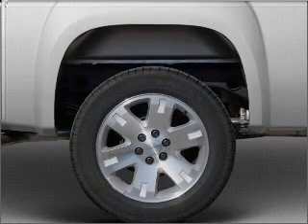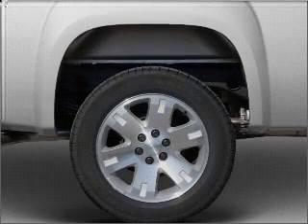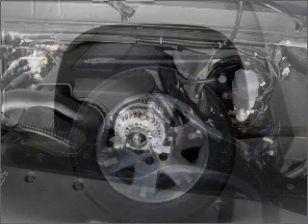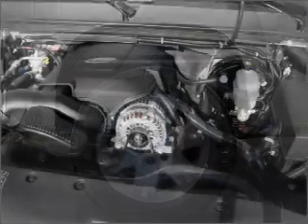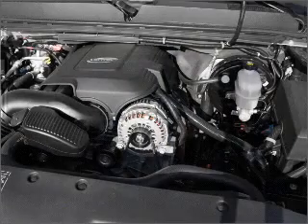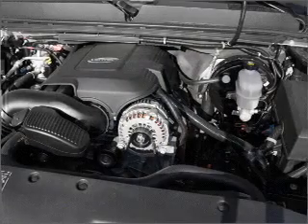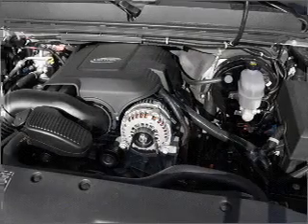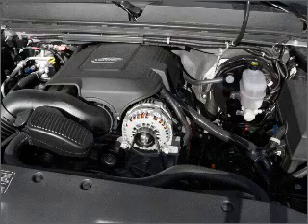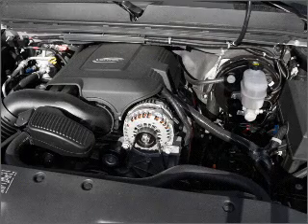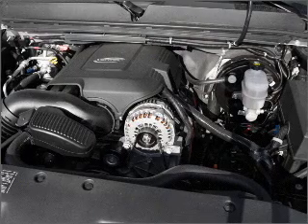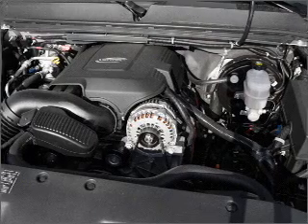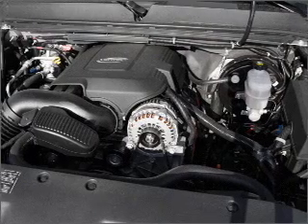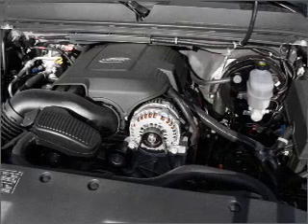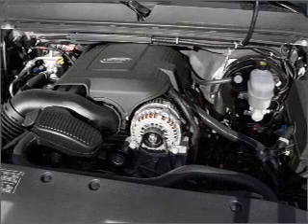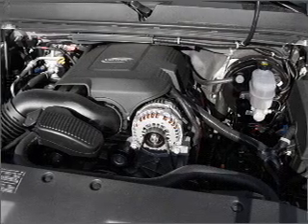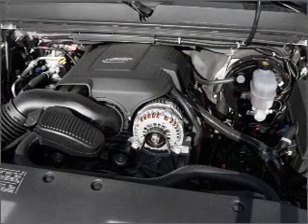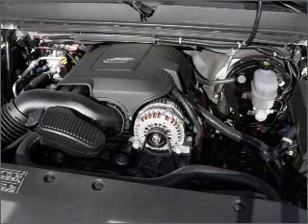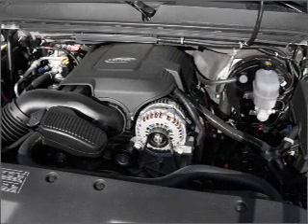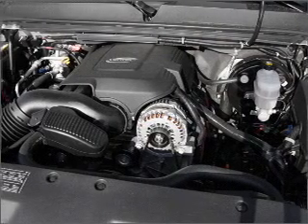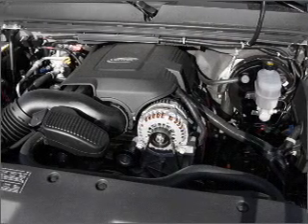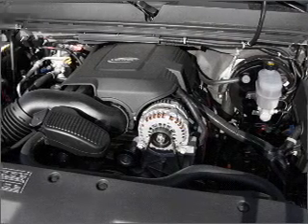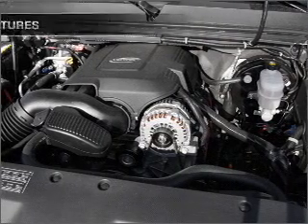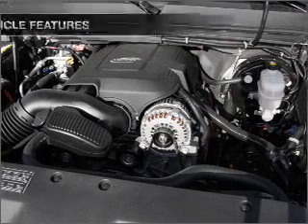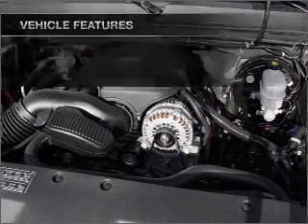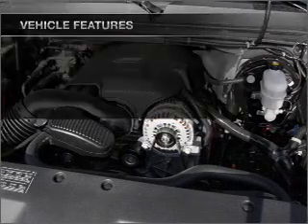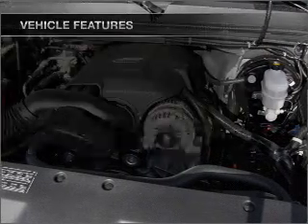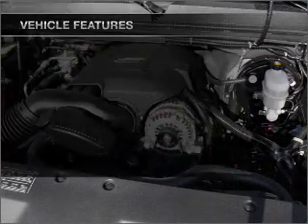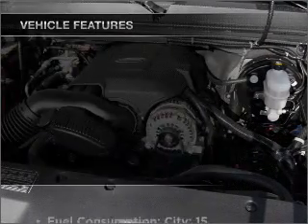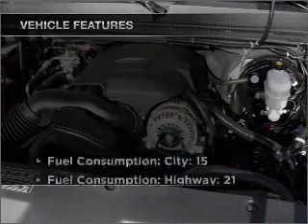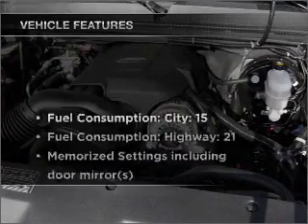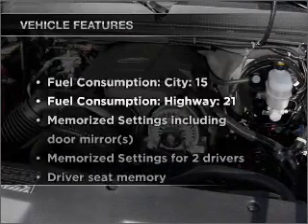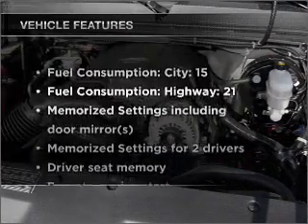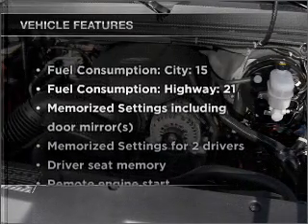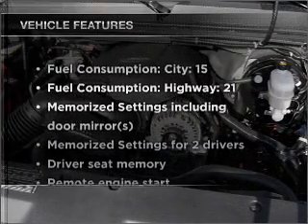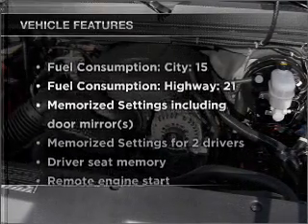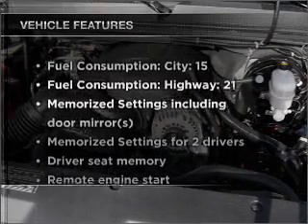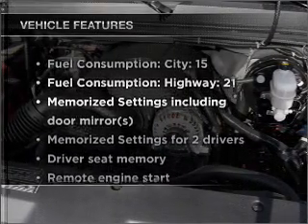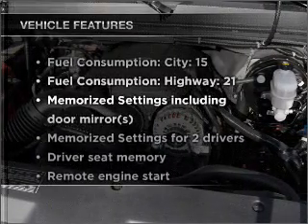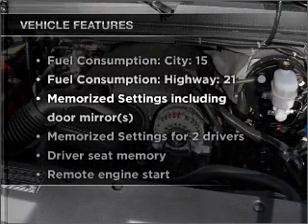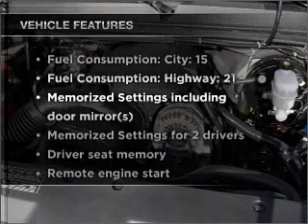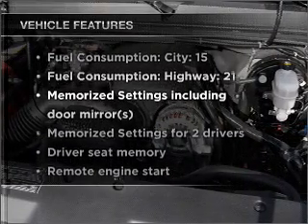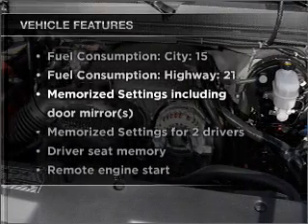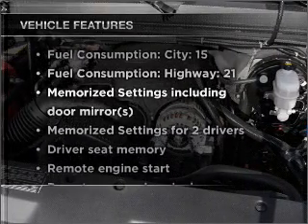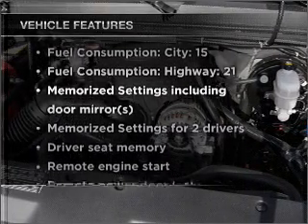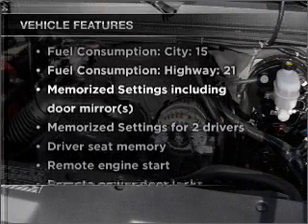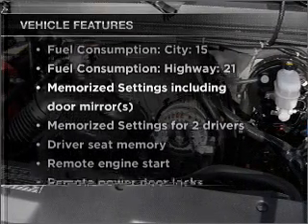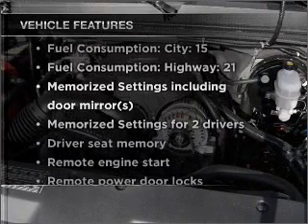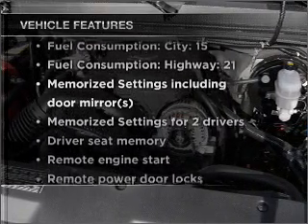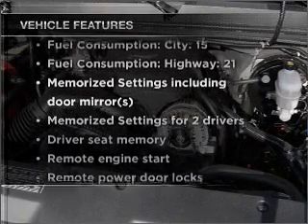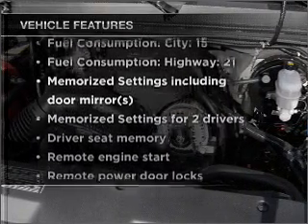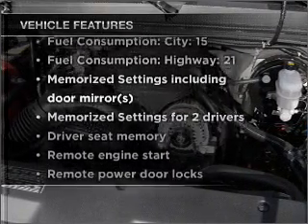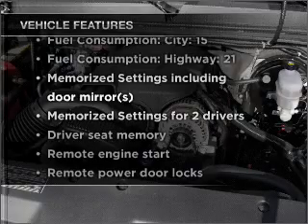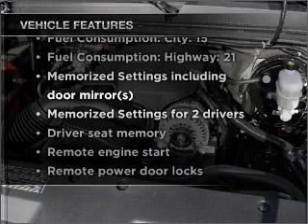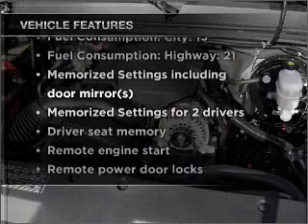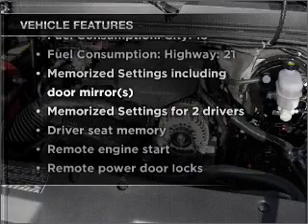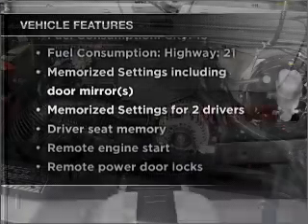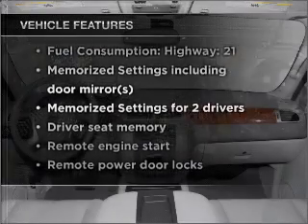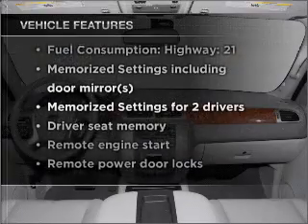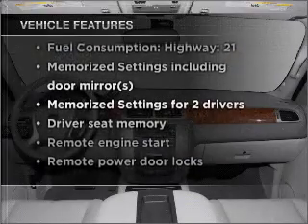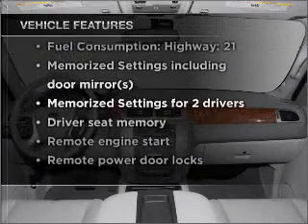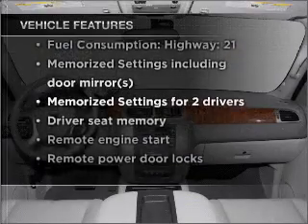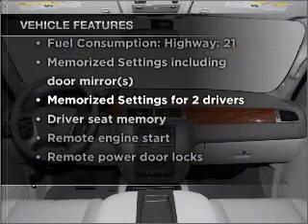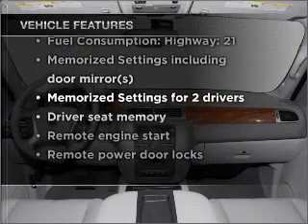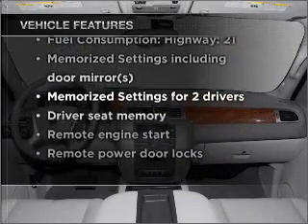Memory settings are just one of the extras. And with these notable features, you won't want to miss out on the opportunity to own this amazing vehicle.